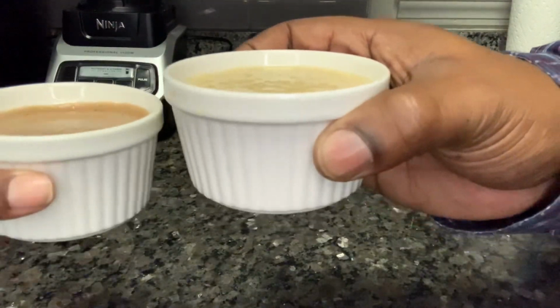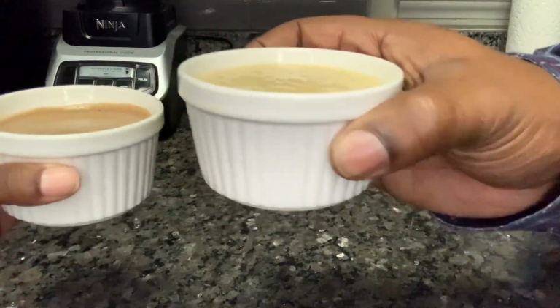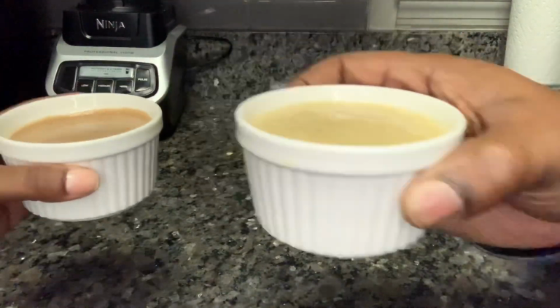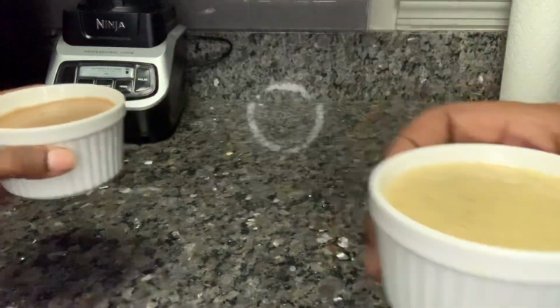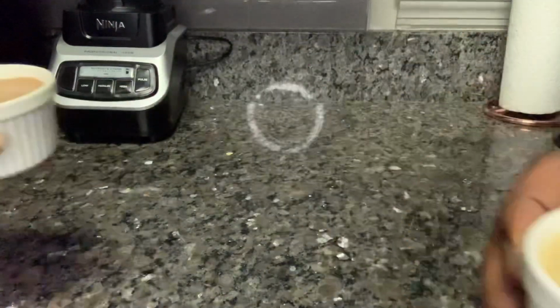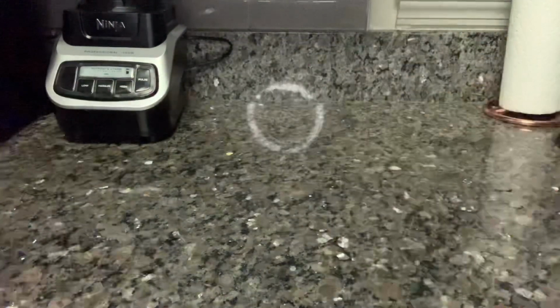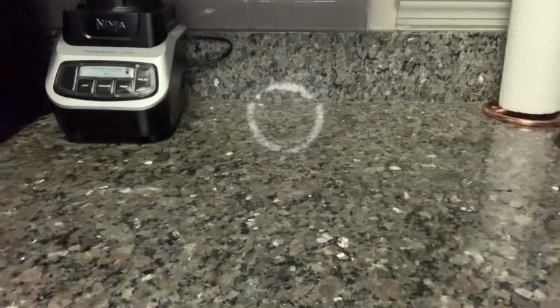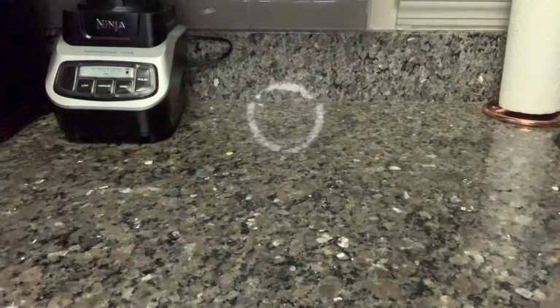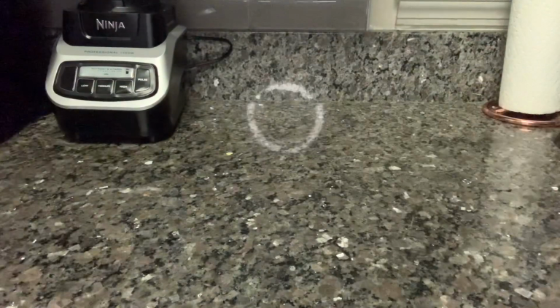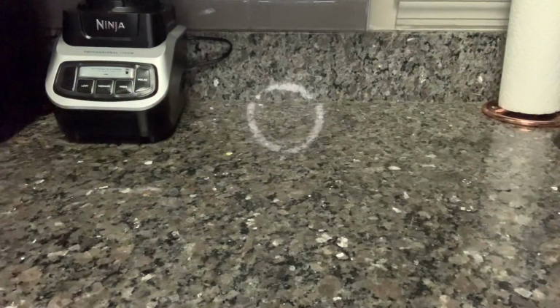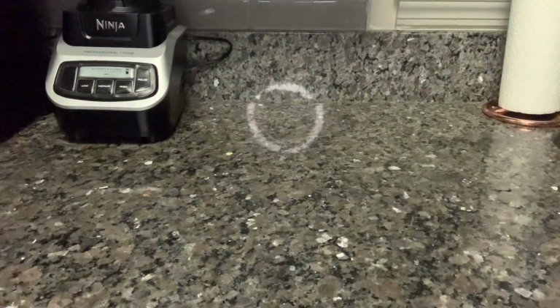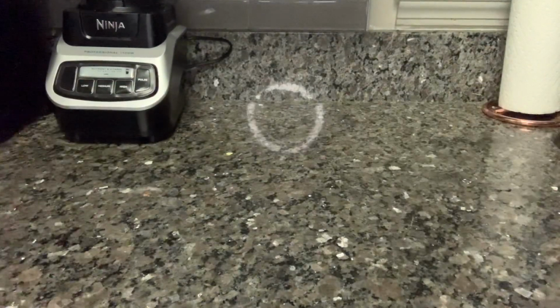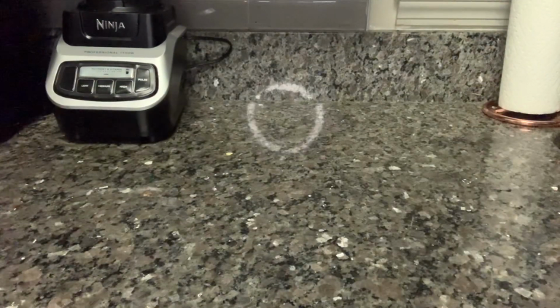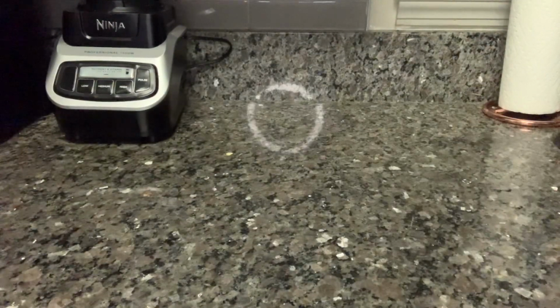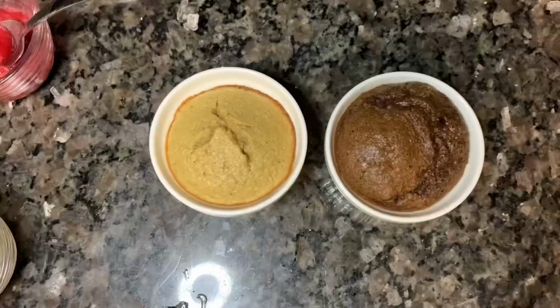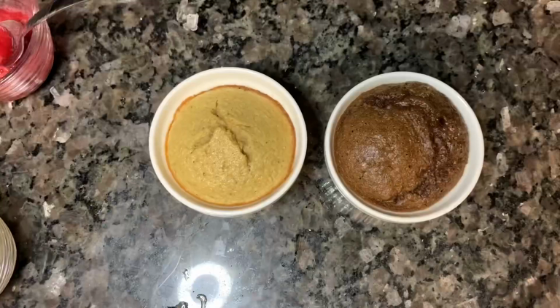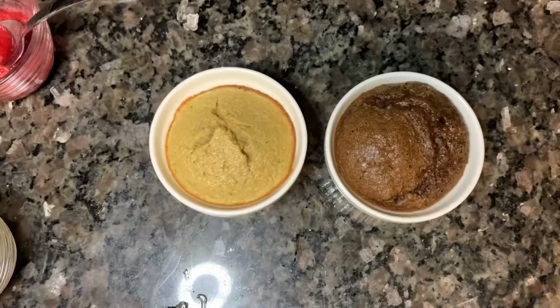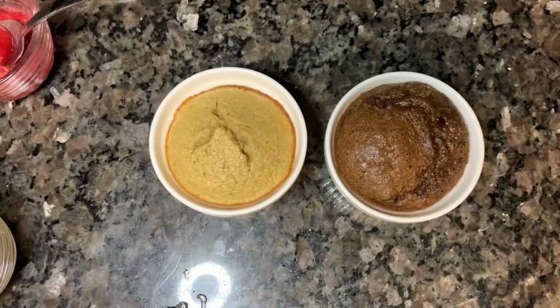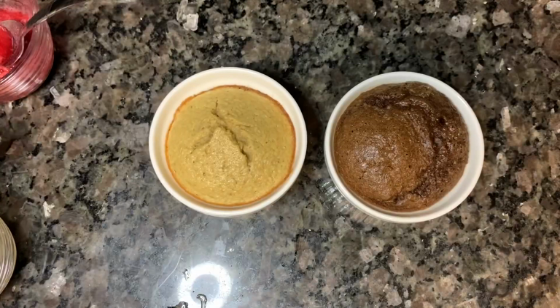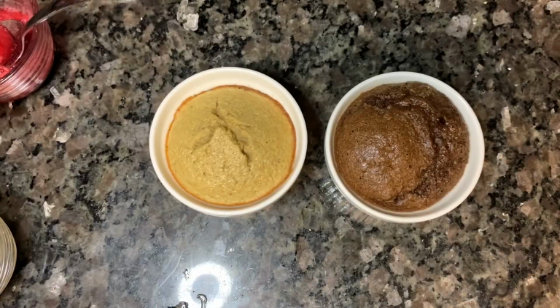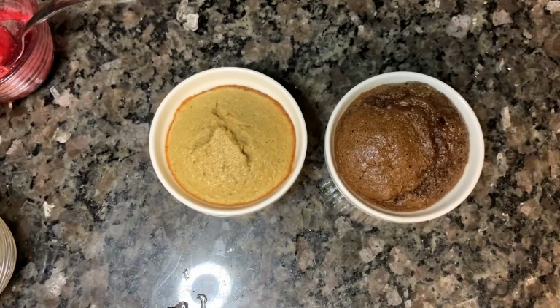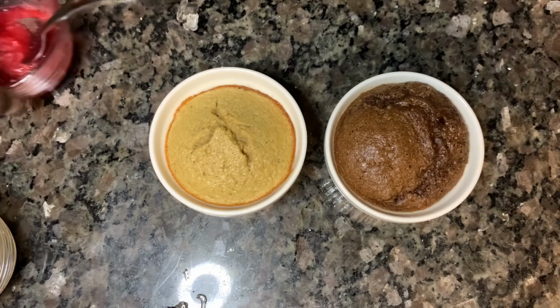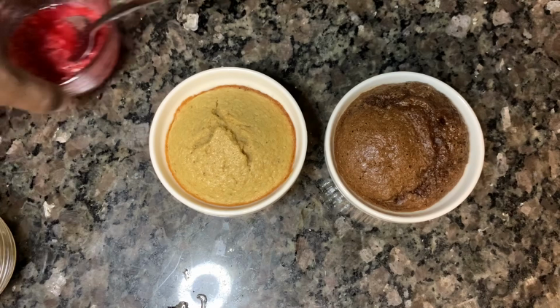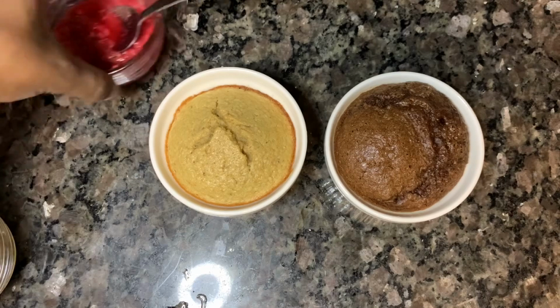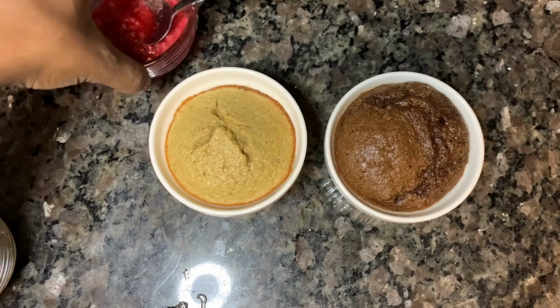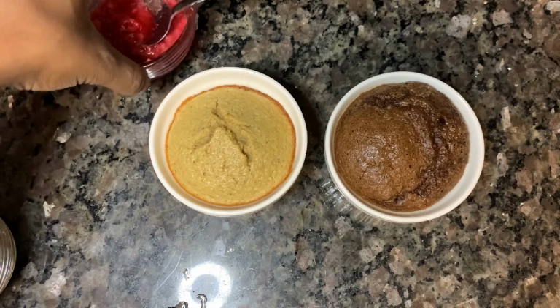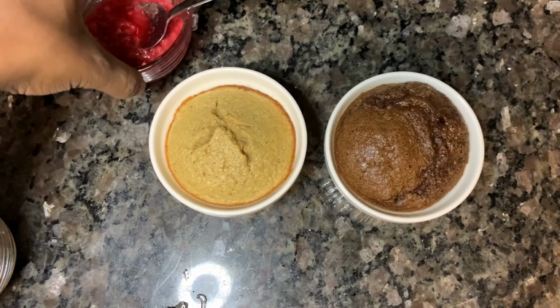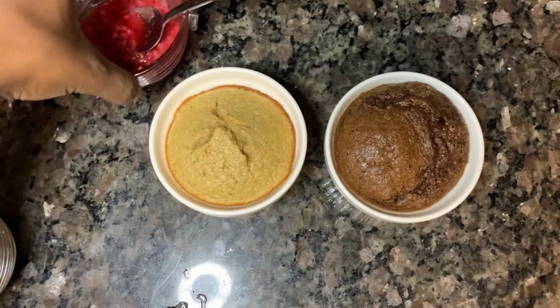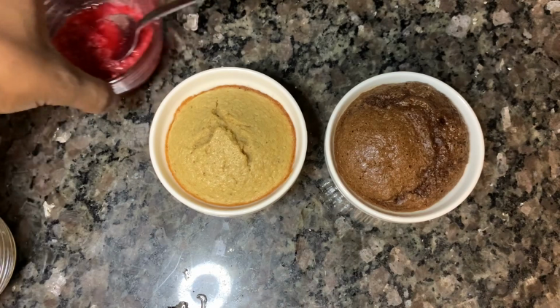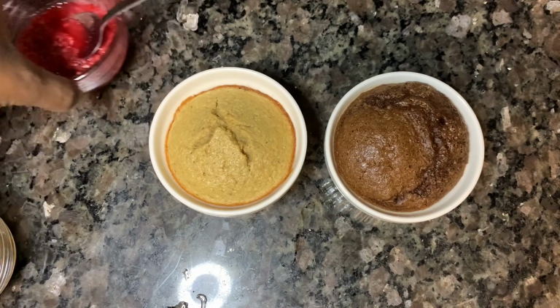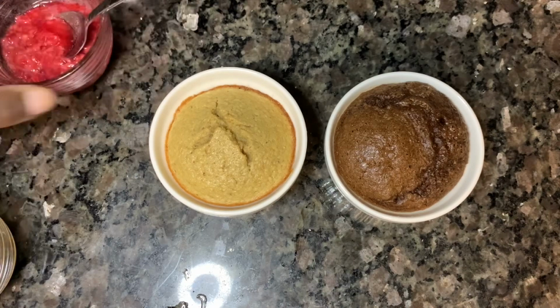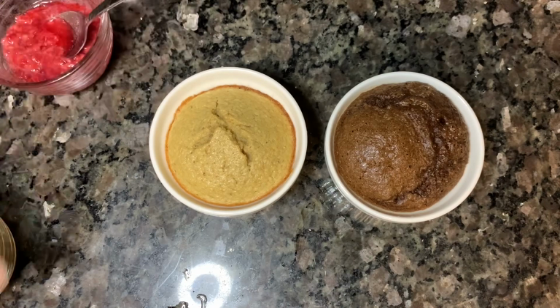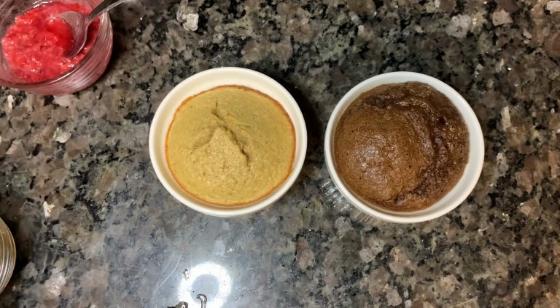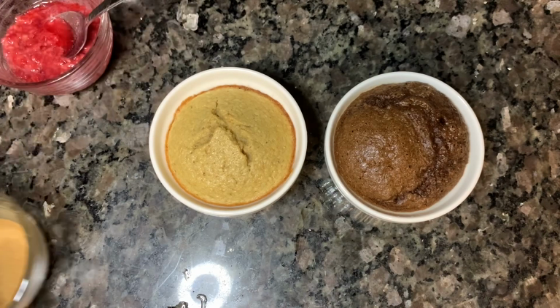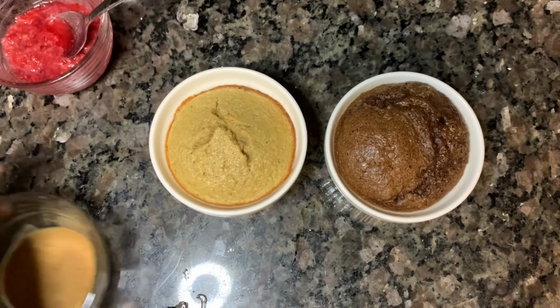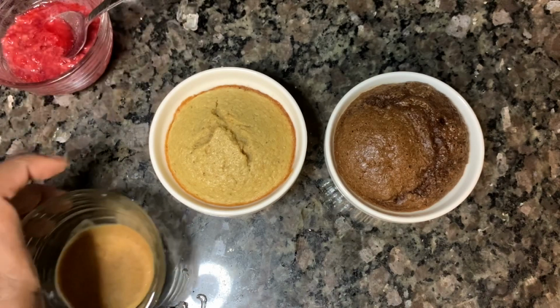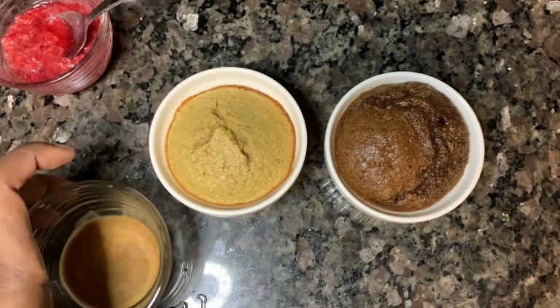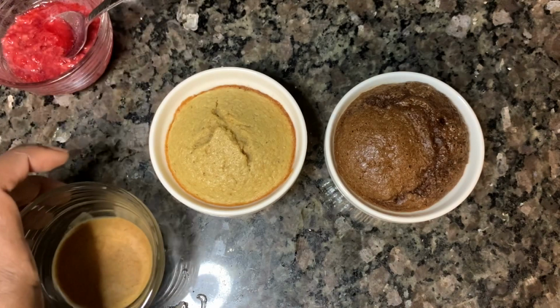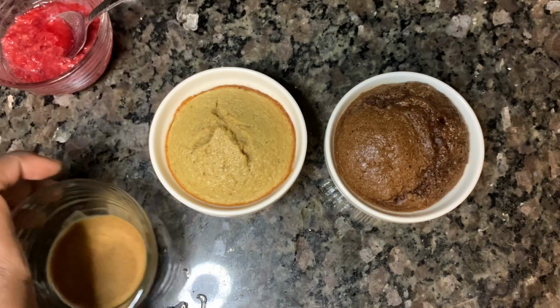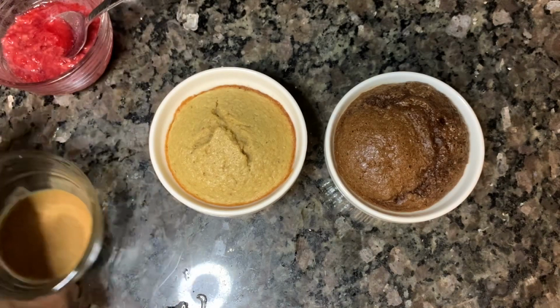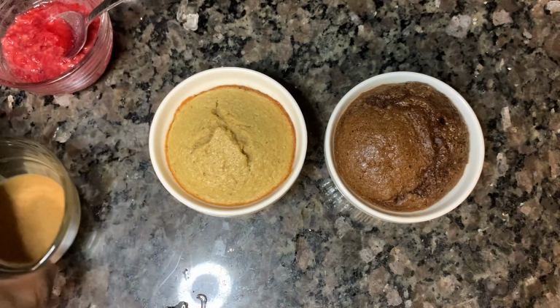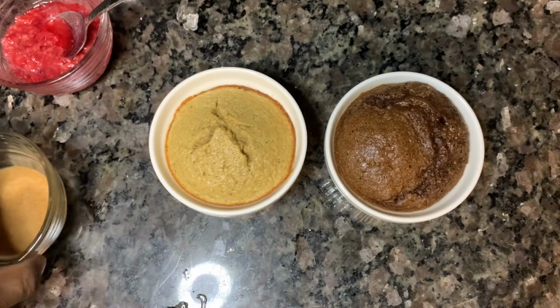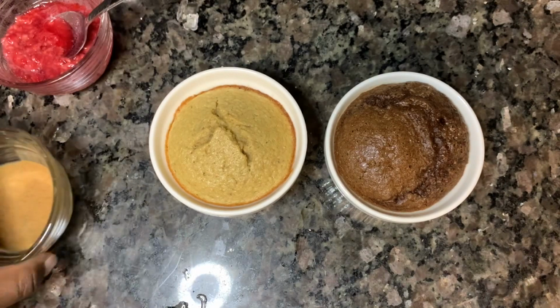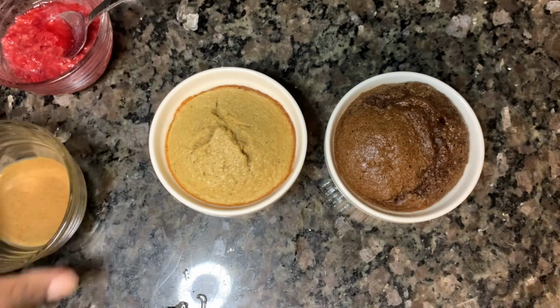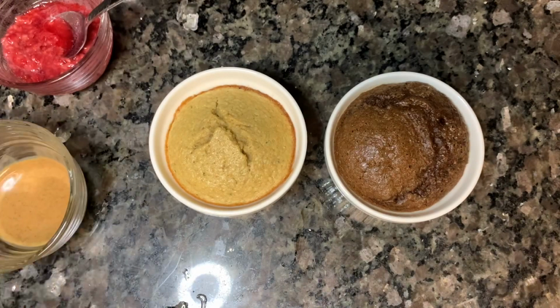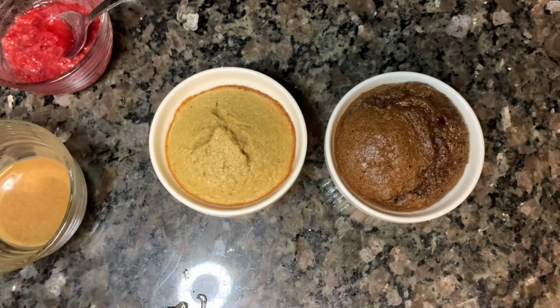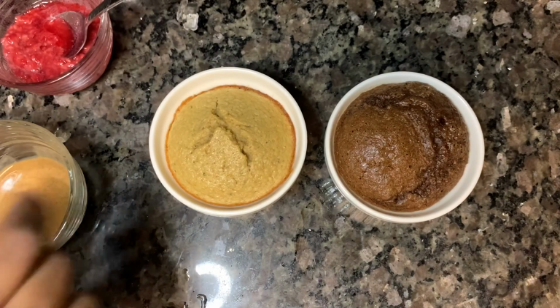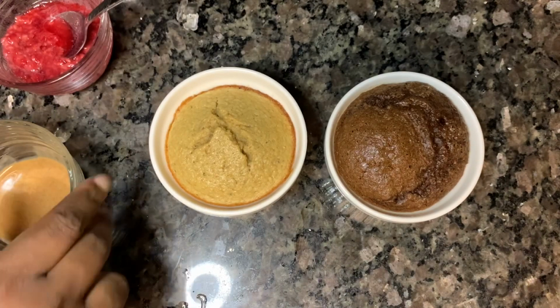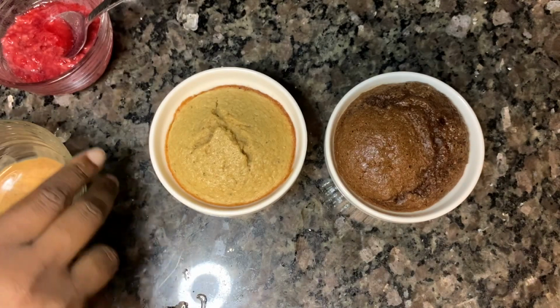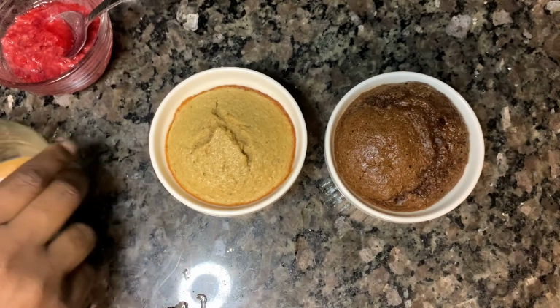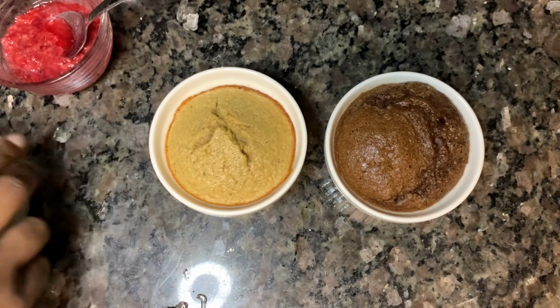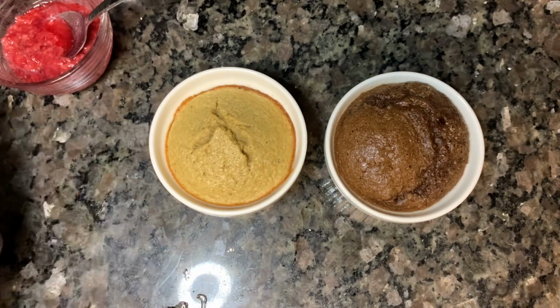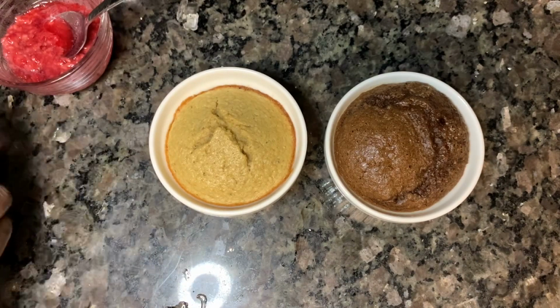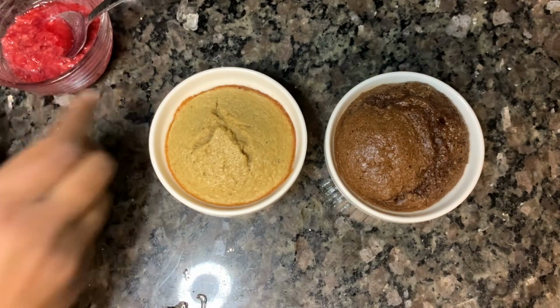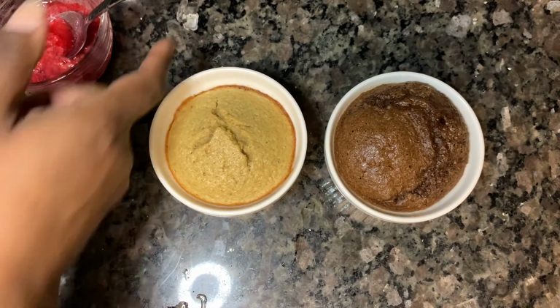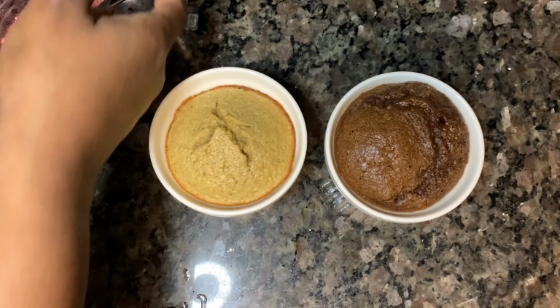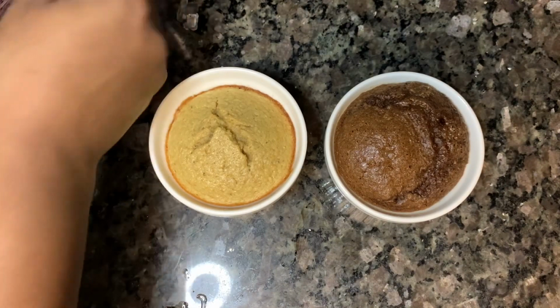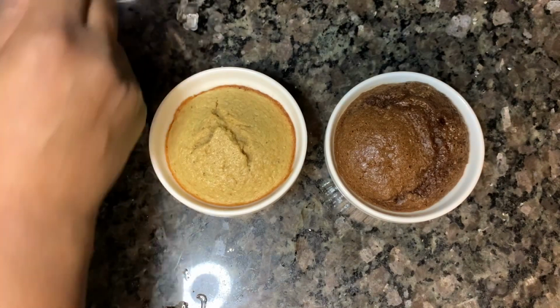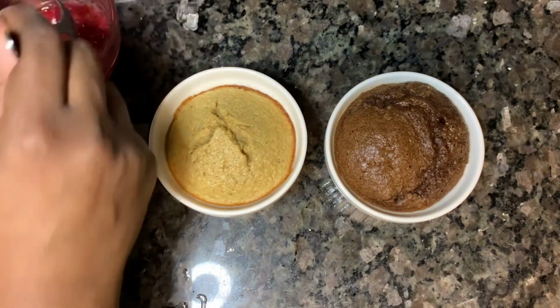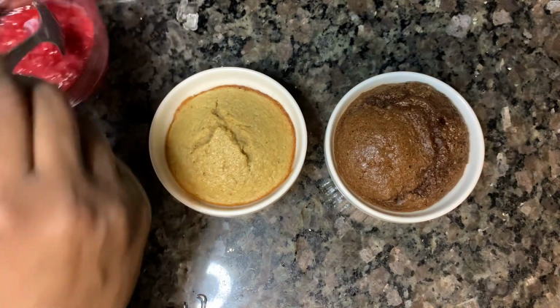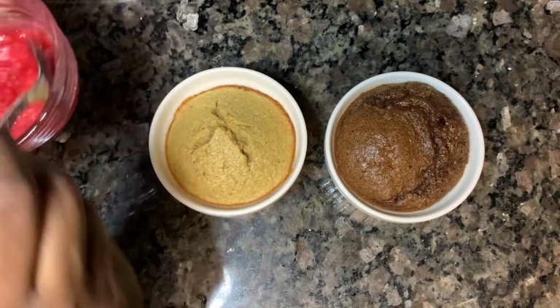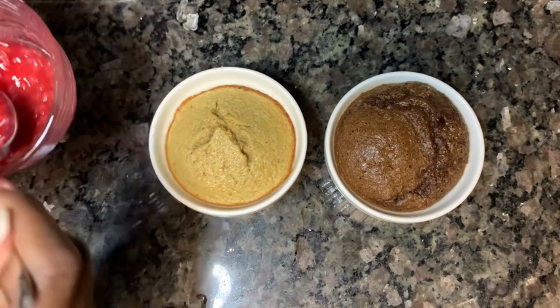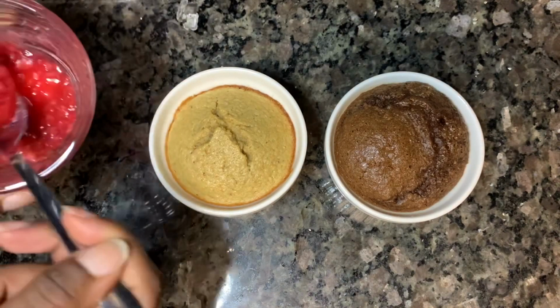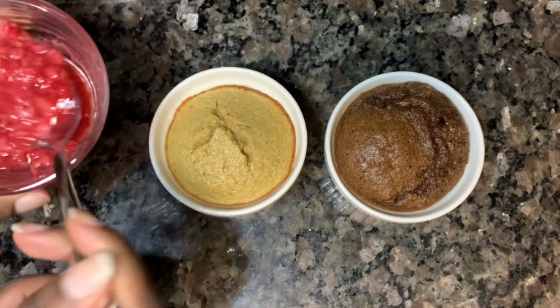Our oats are ready to go into the oven for about 20 to 25 minutes at 350 degrees. Now that our cakes are done, they came out of the oven perfectly!